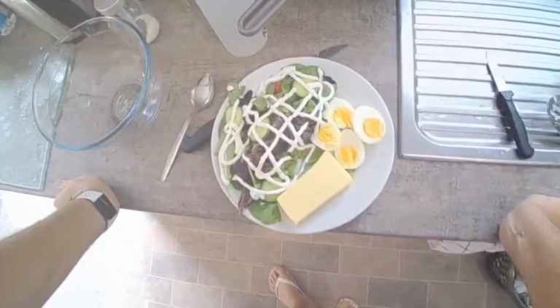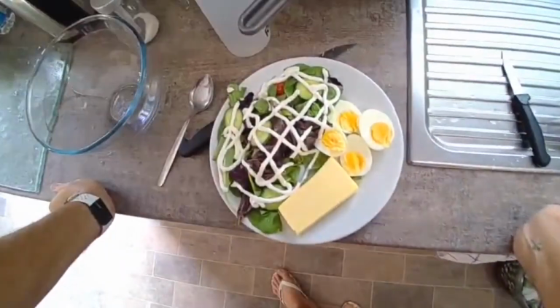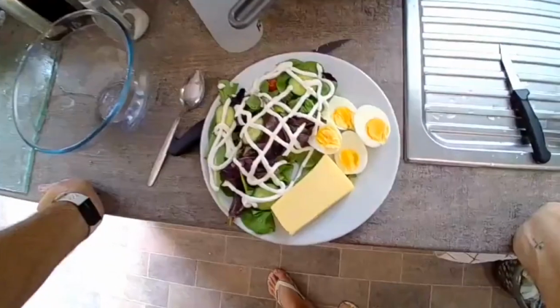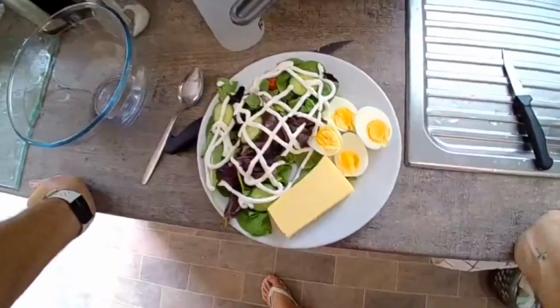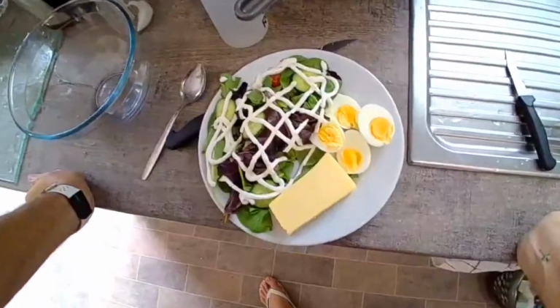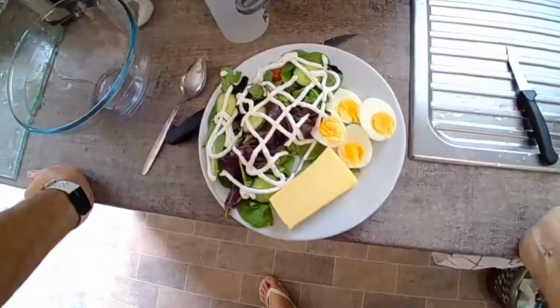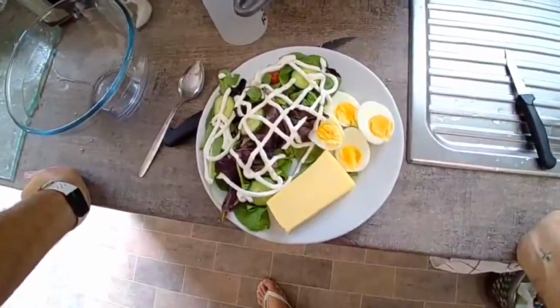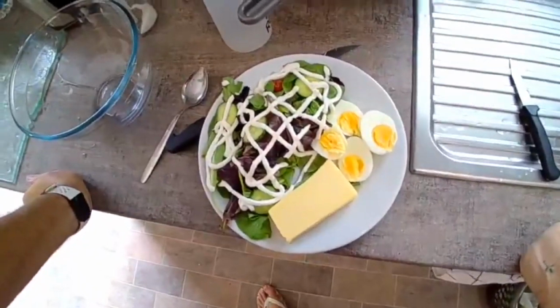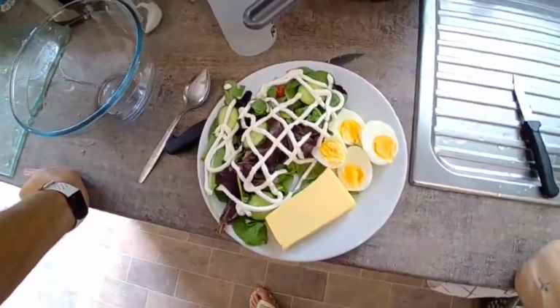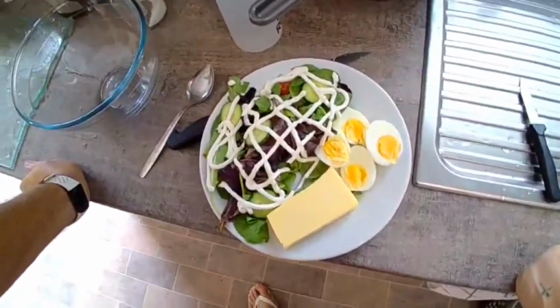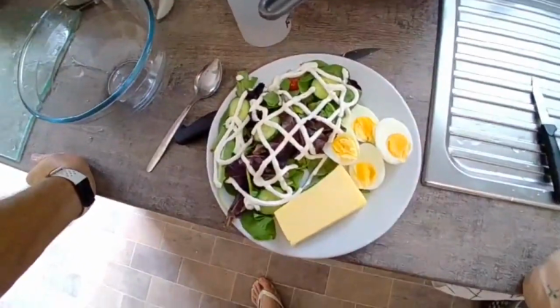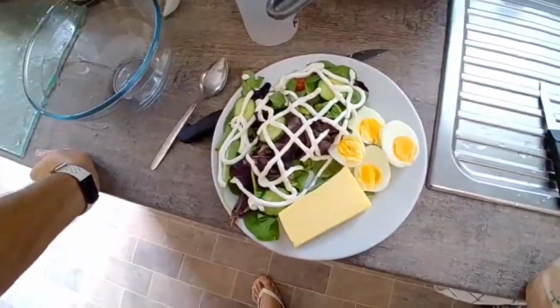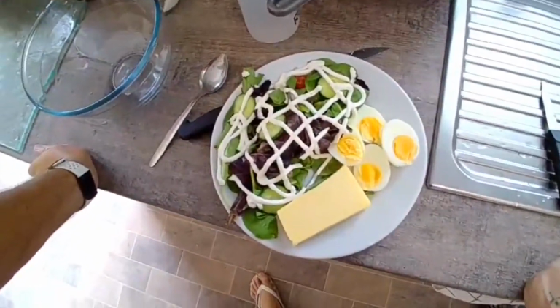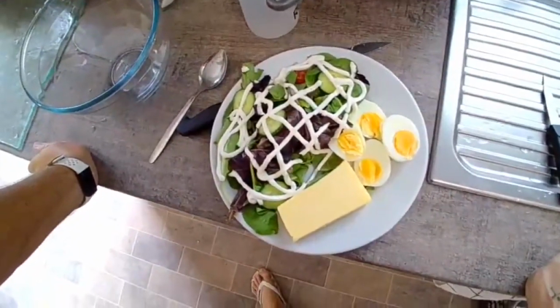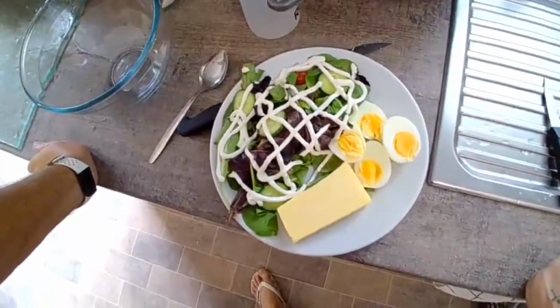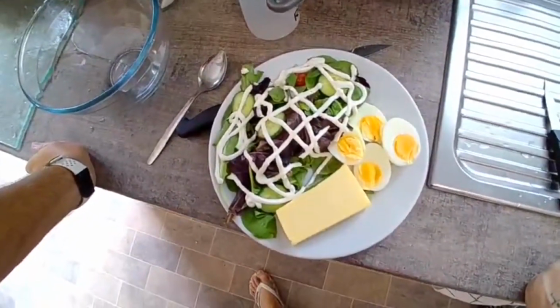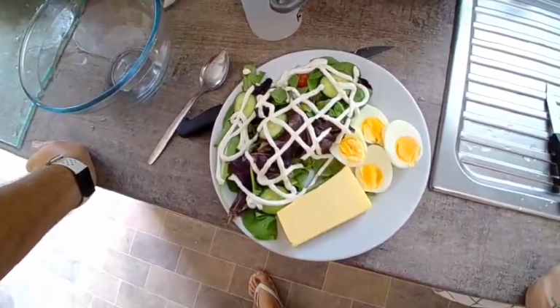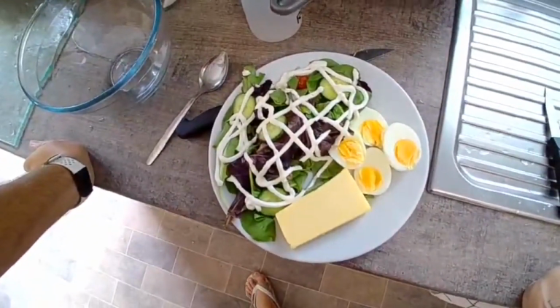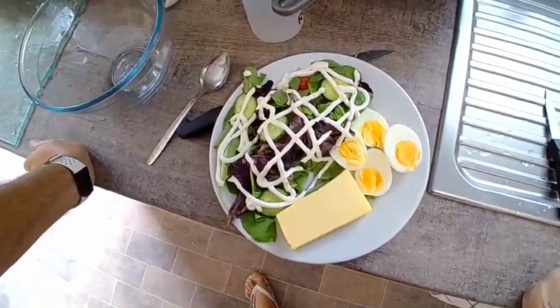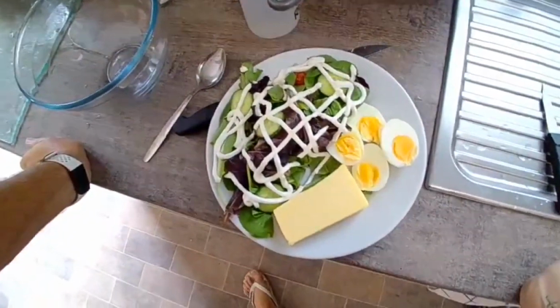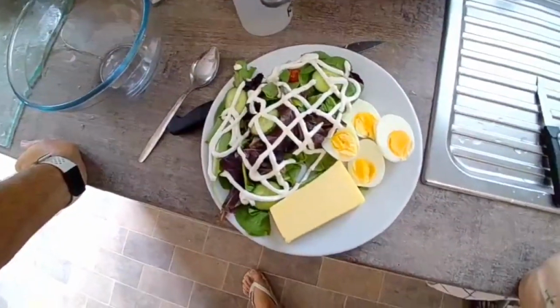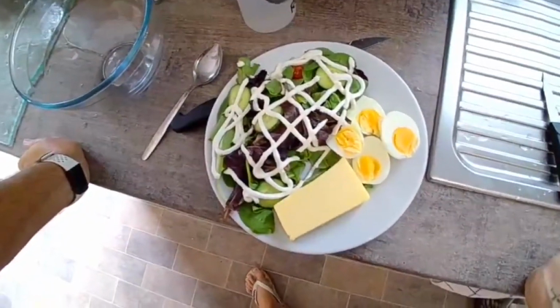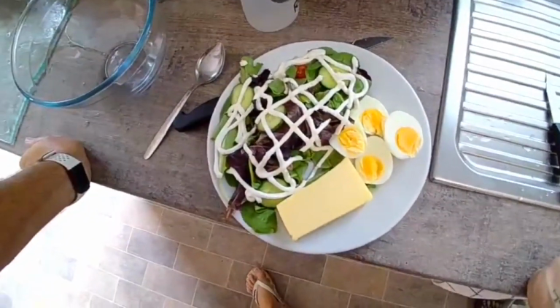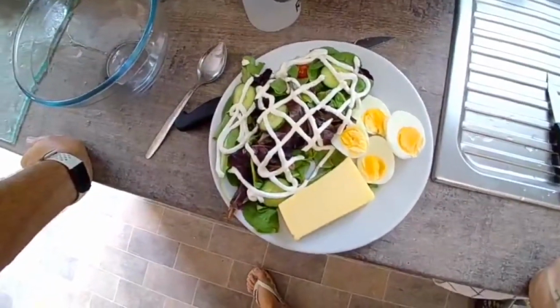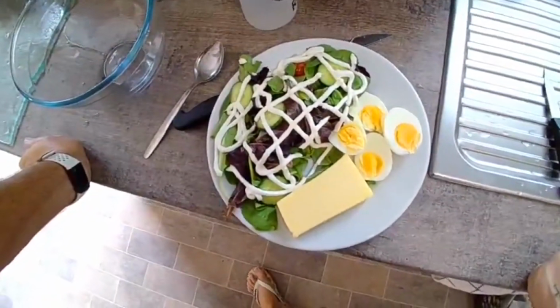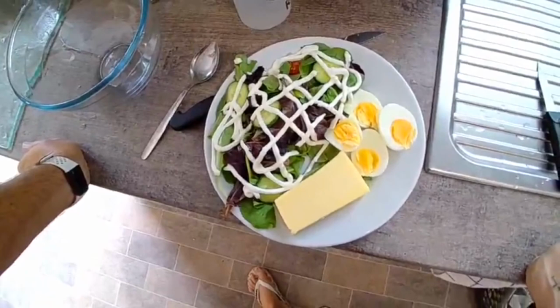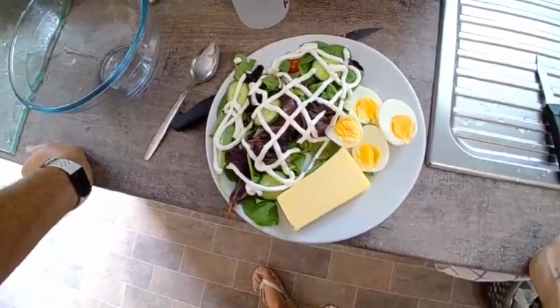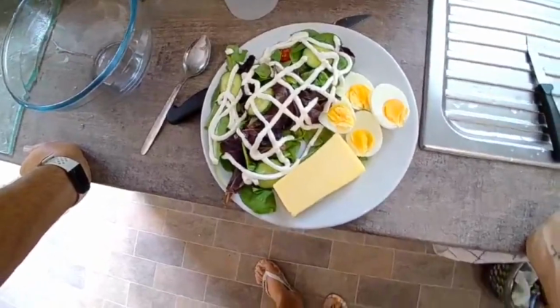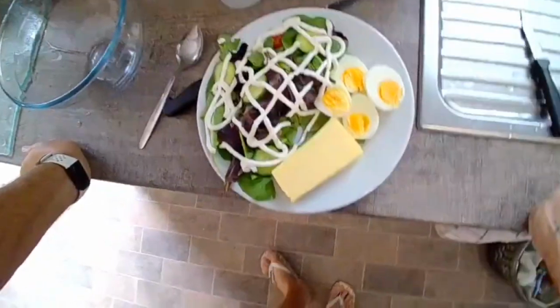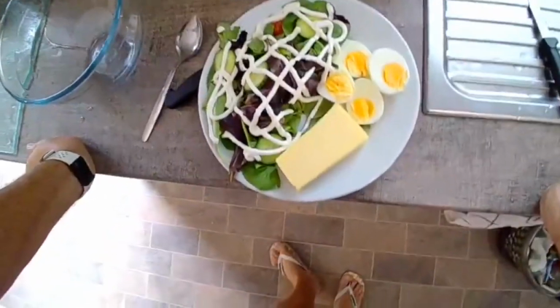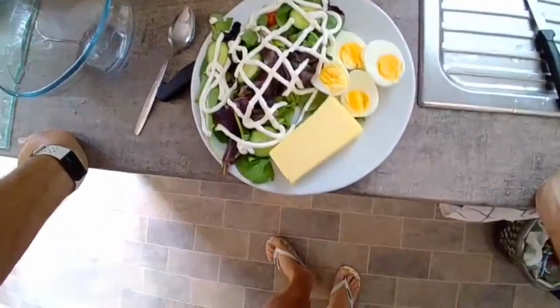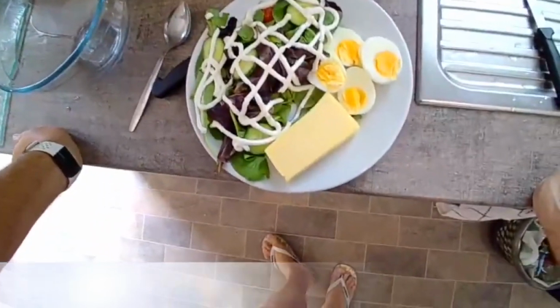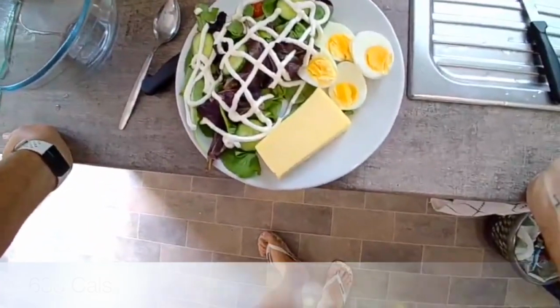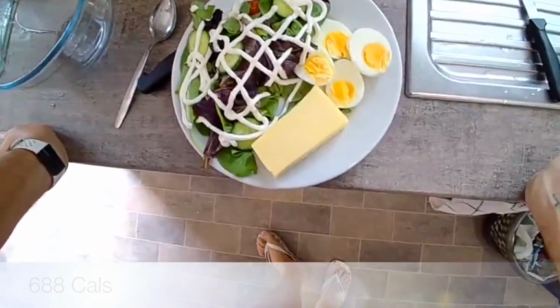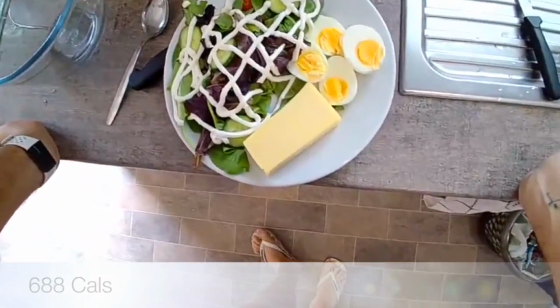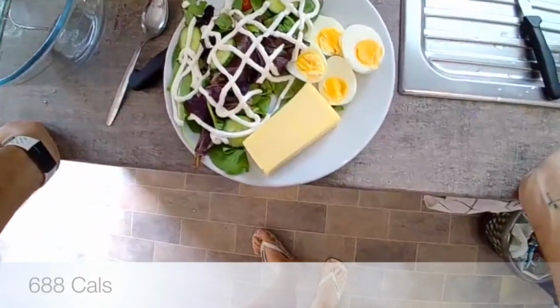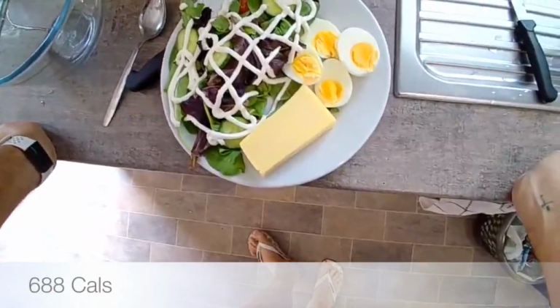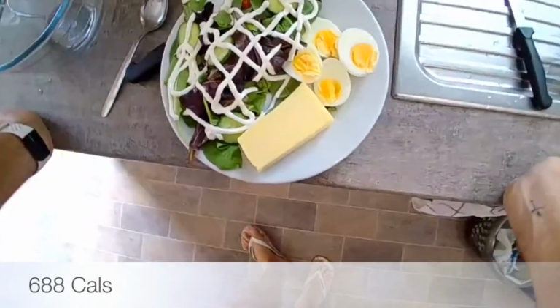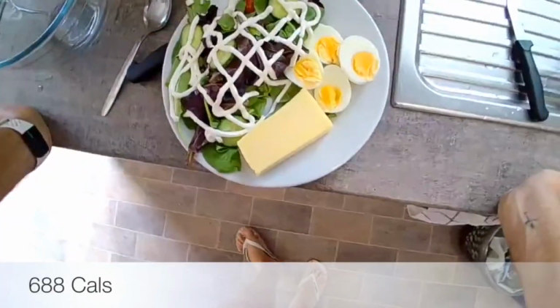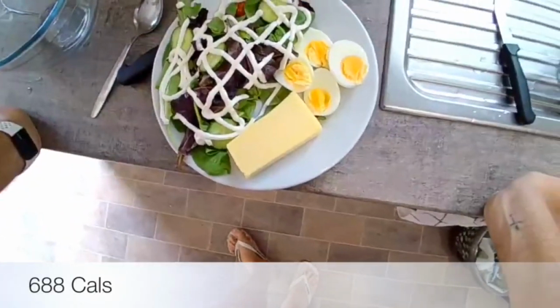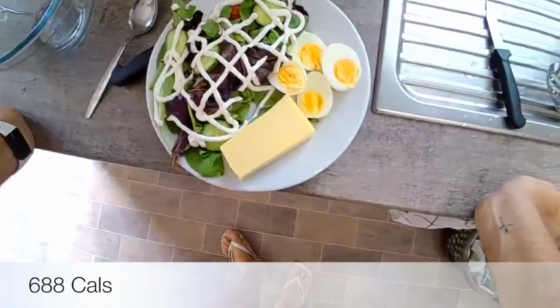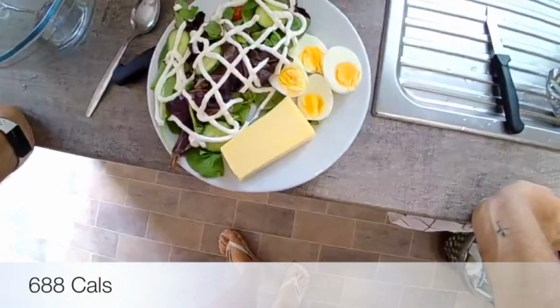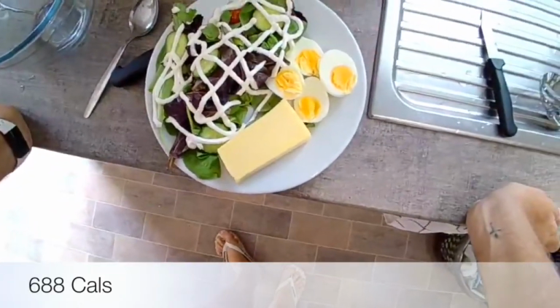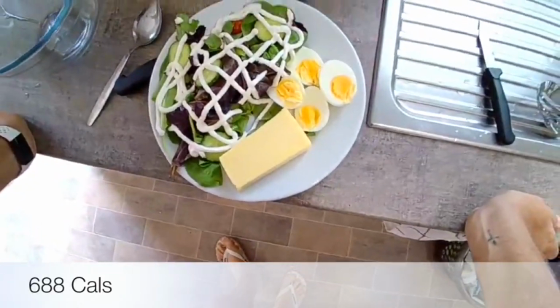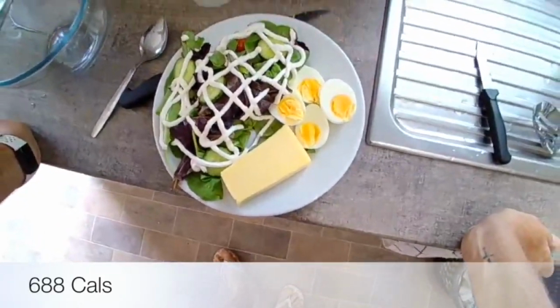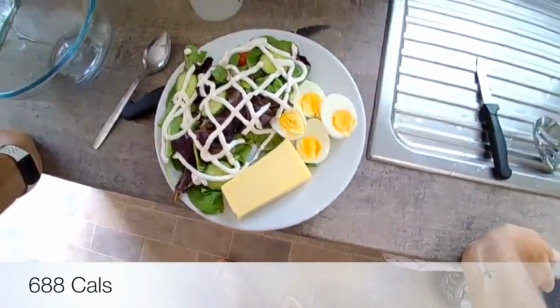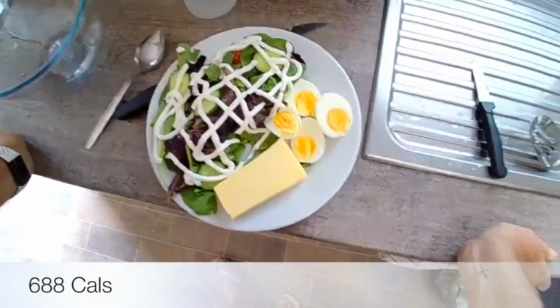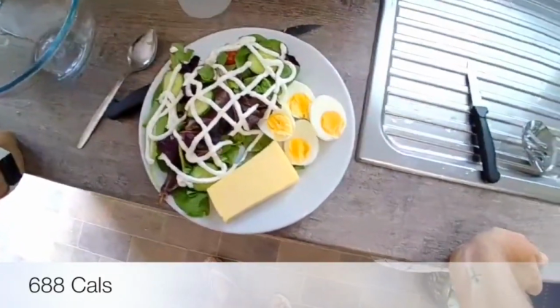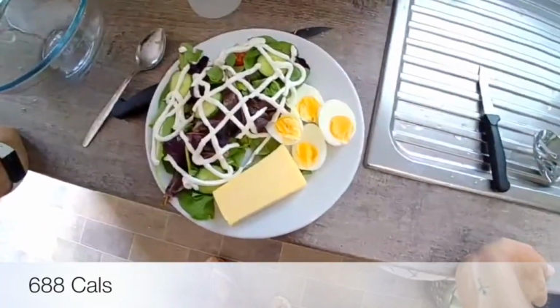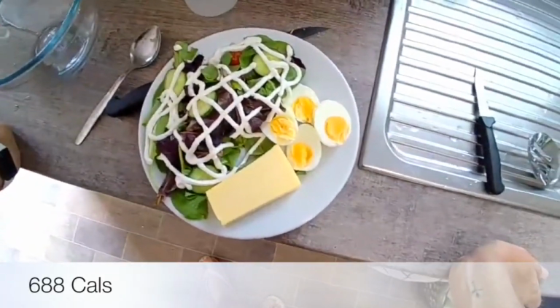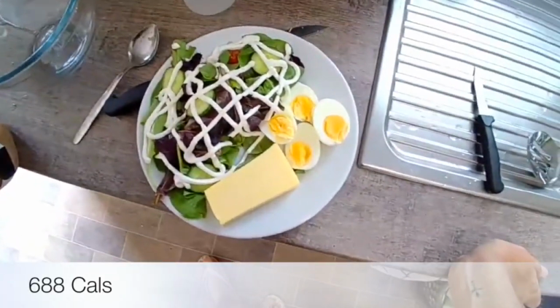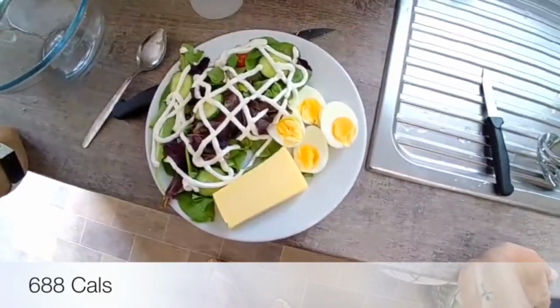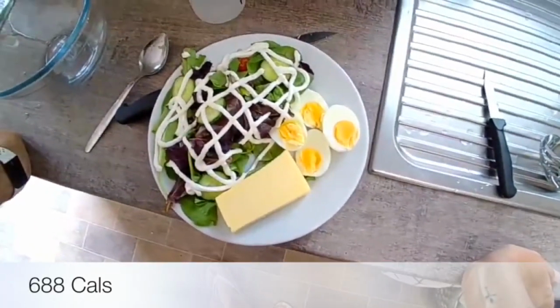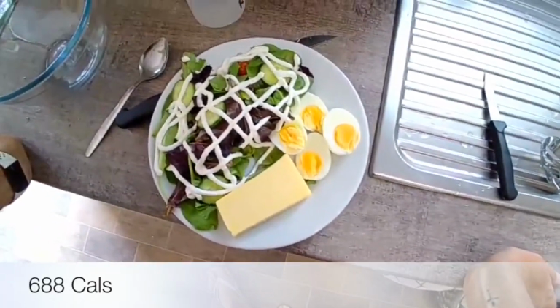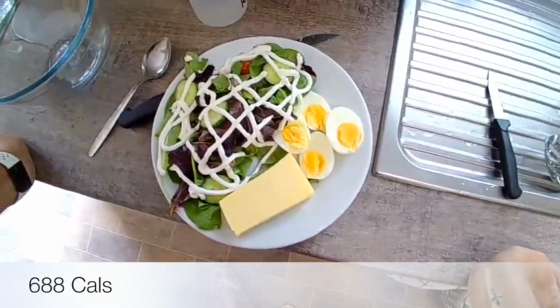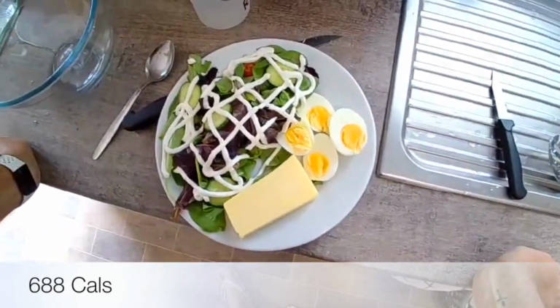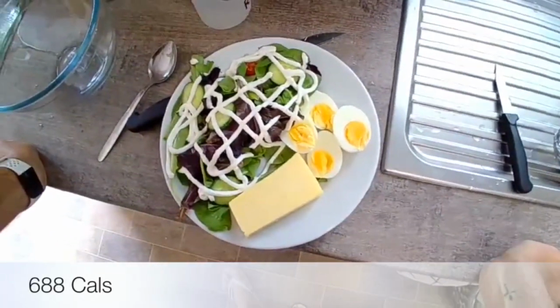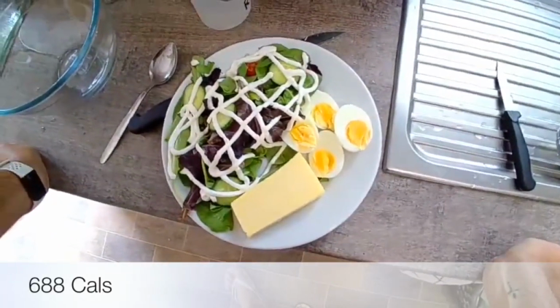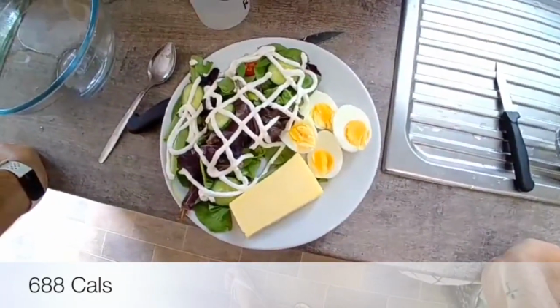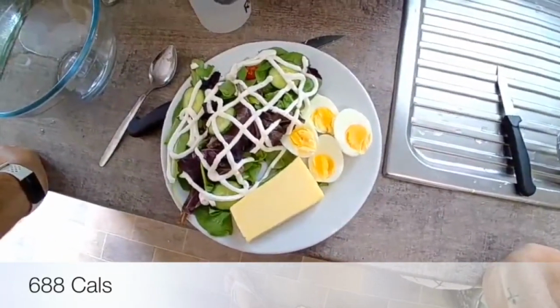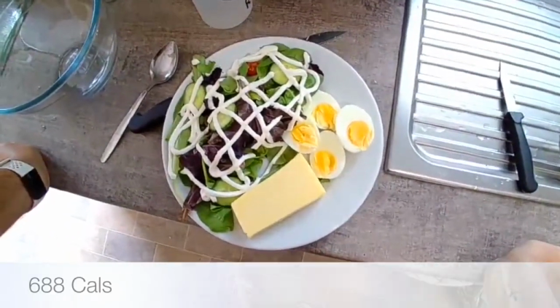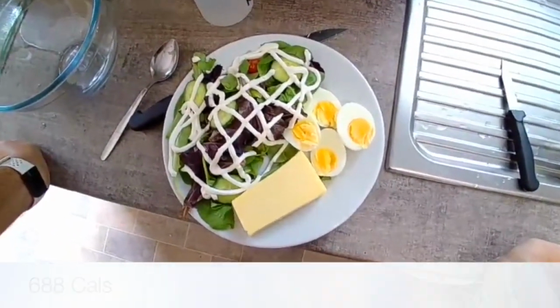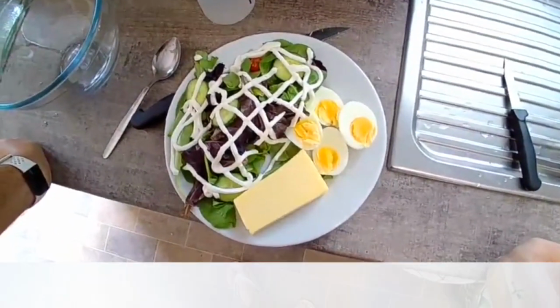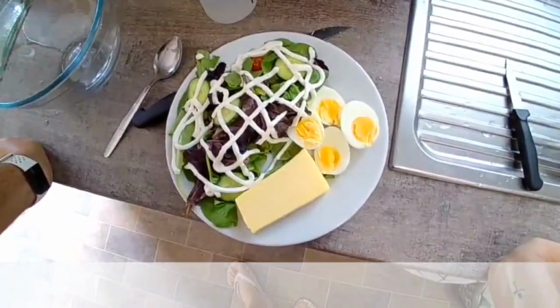Here is my tea tonight — salad with mayo, 75 grams of cheddar and two boiled eggs.